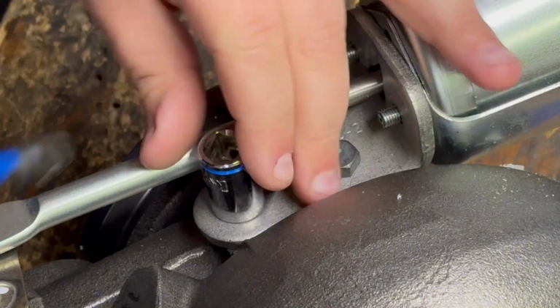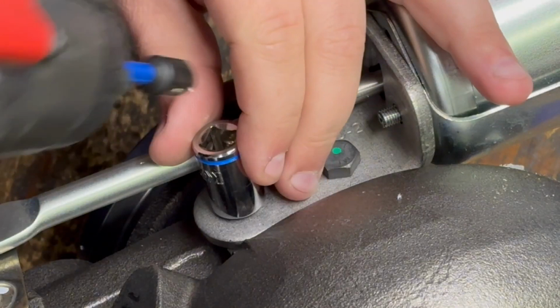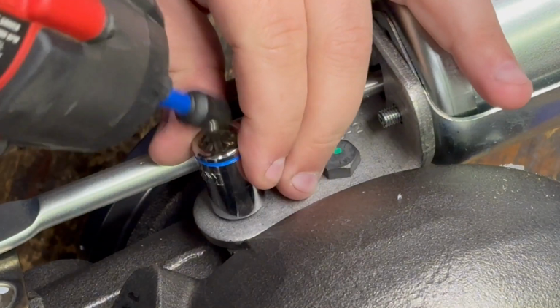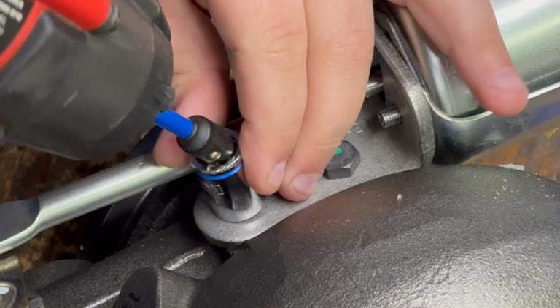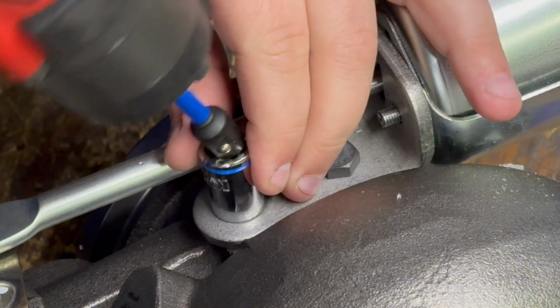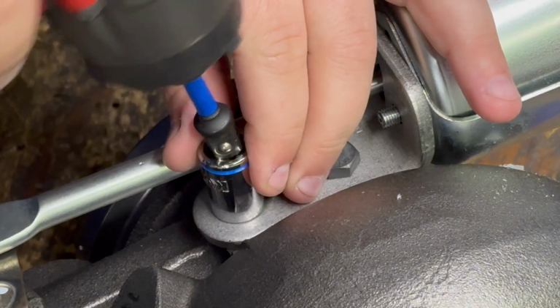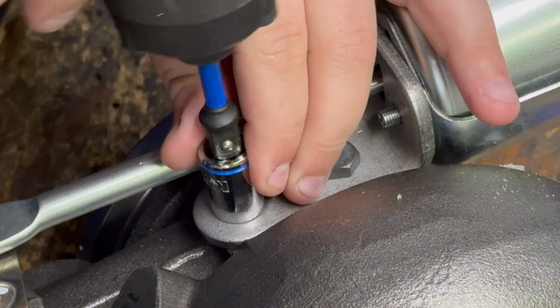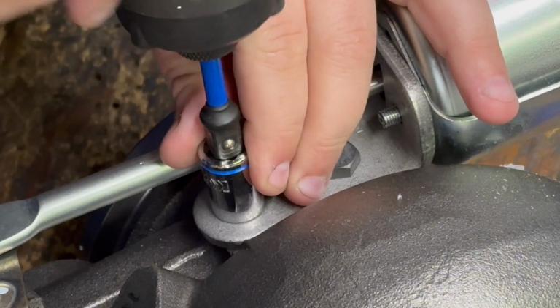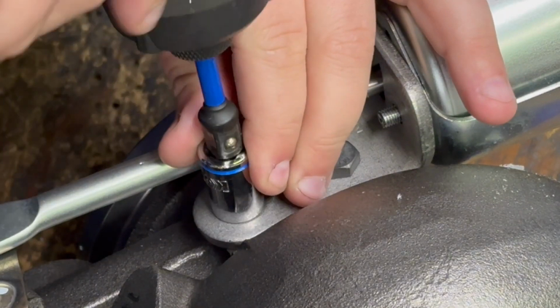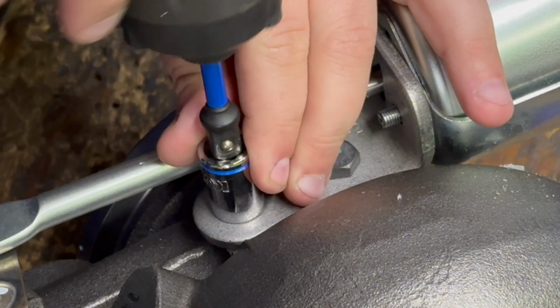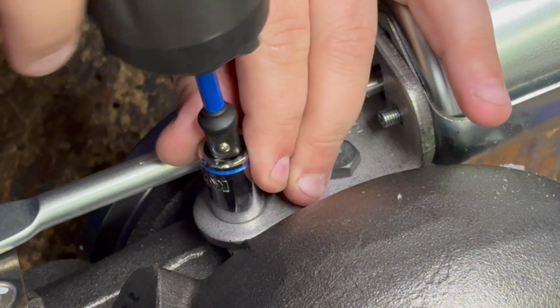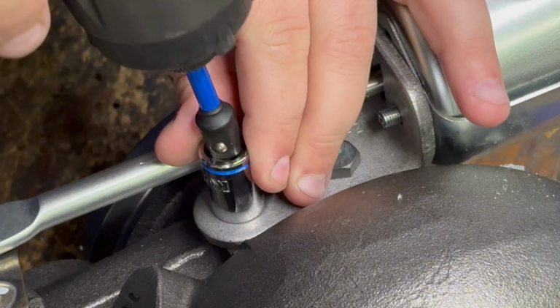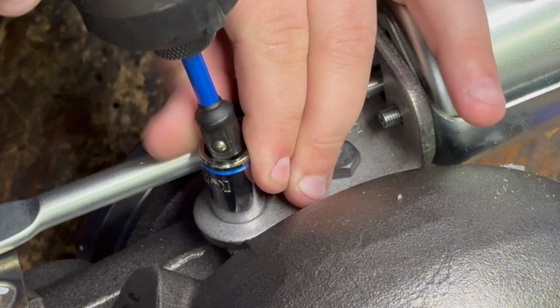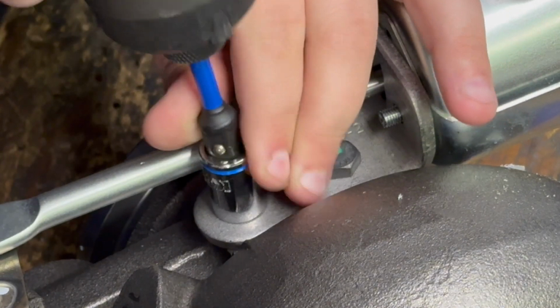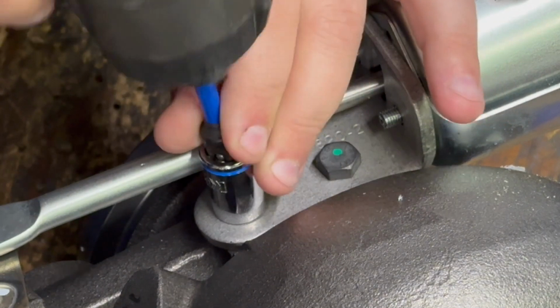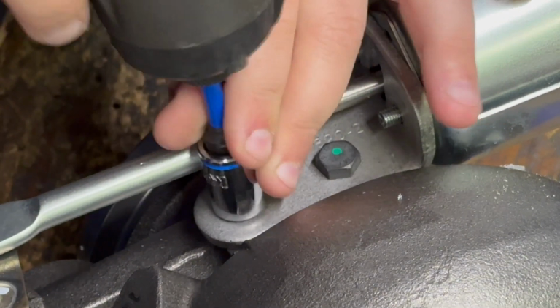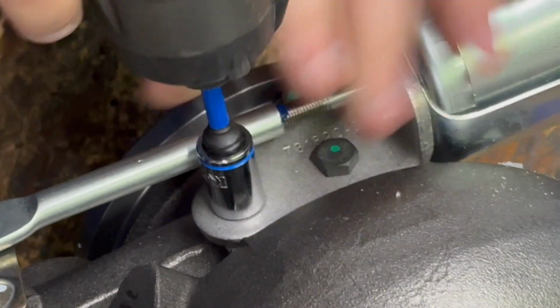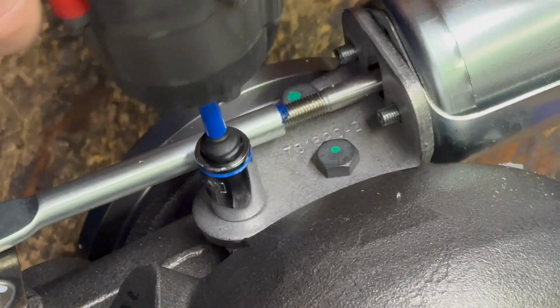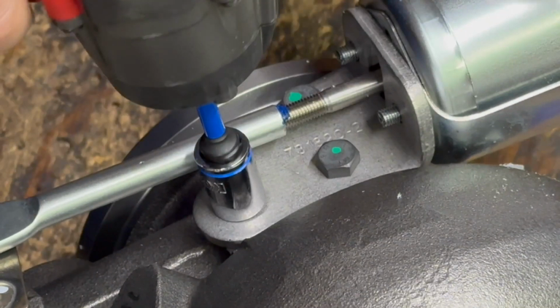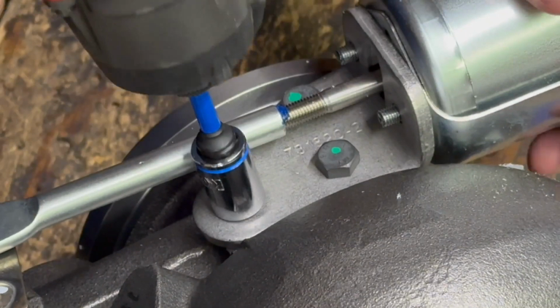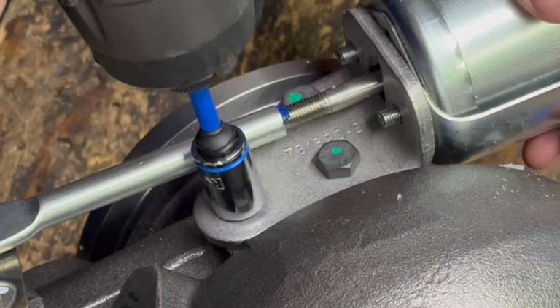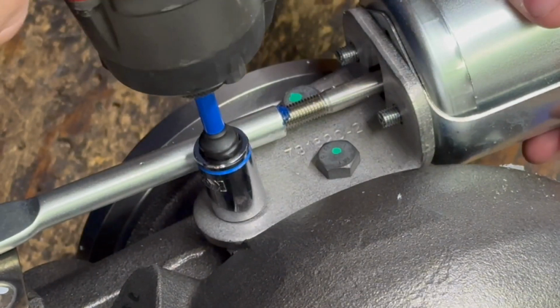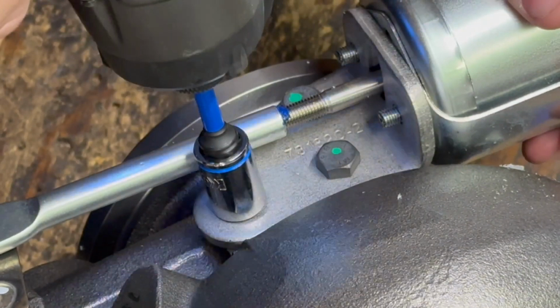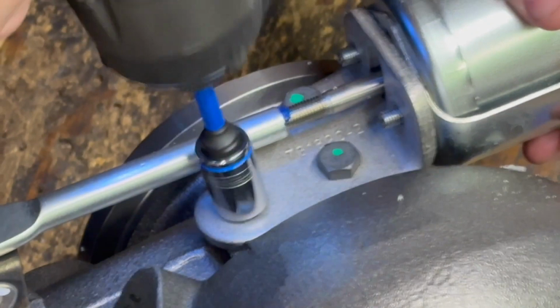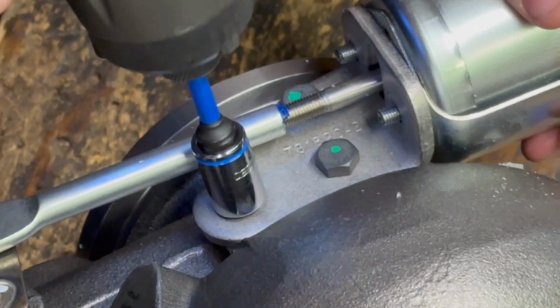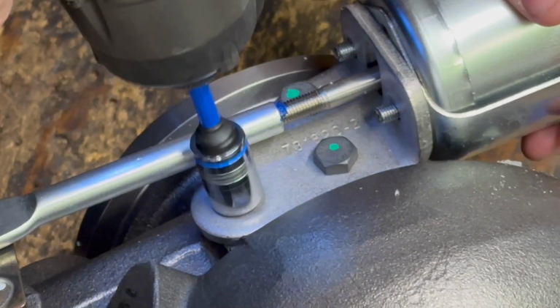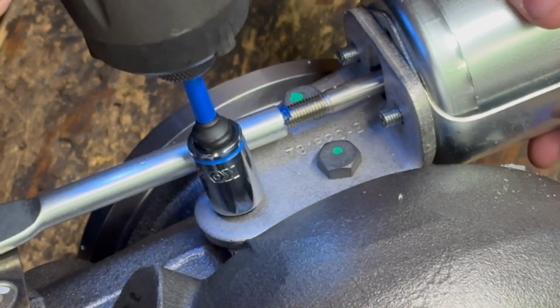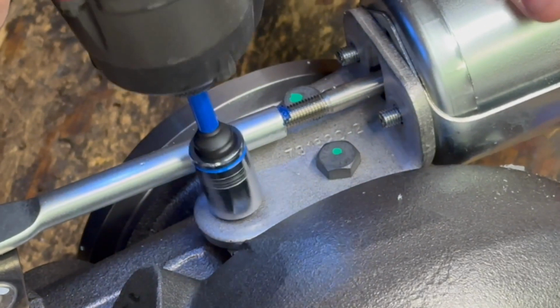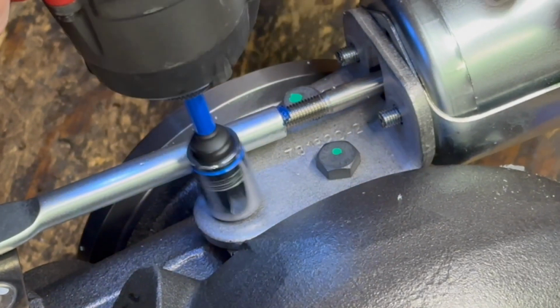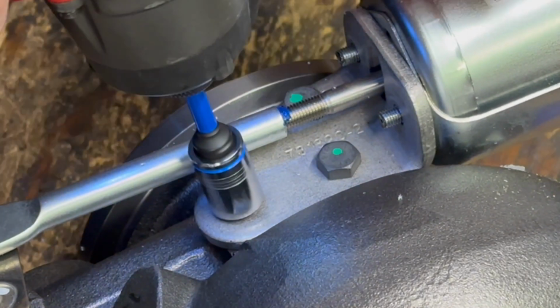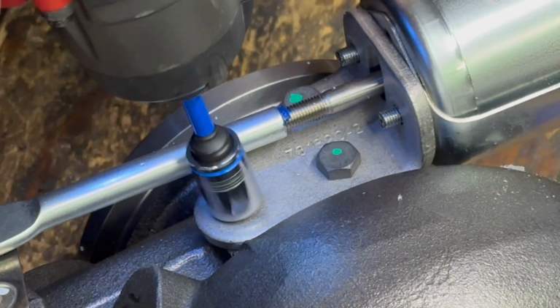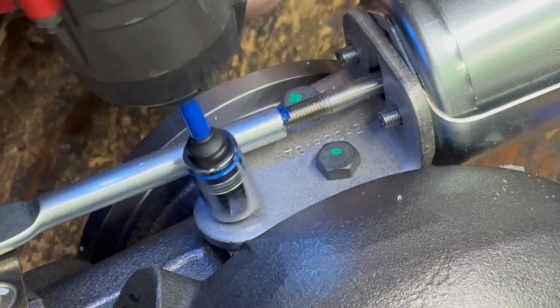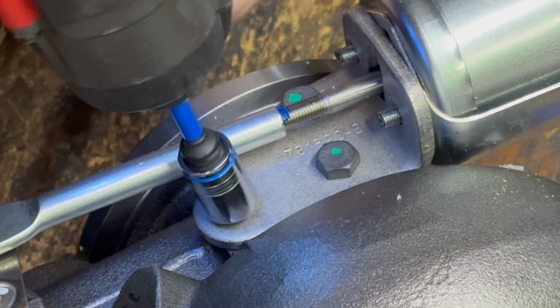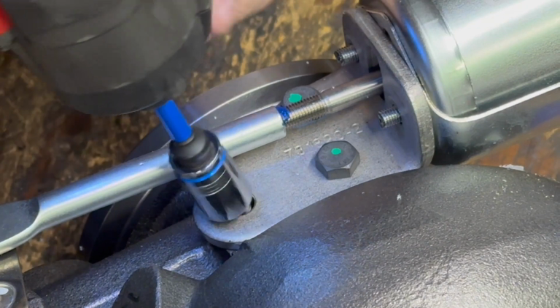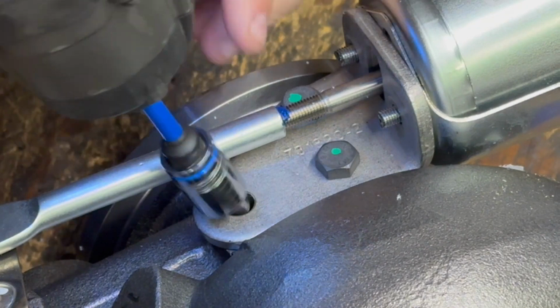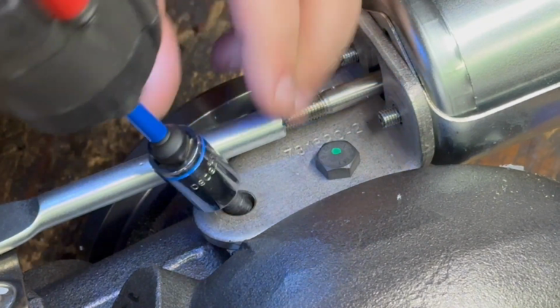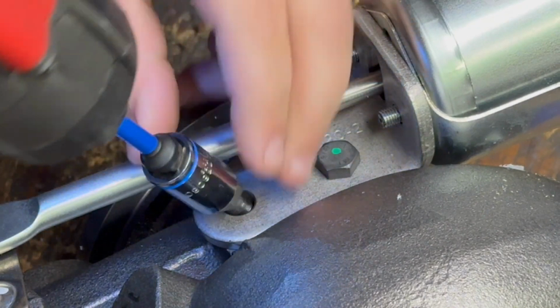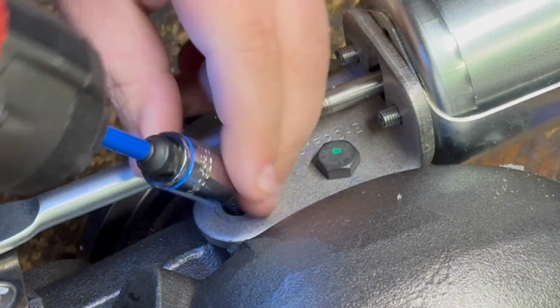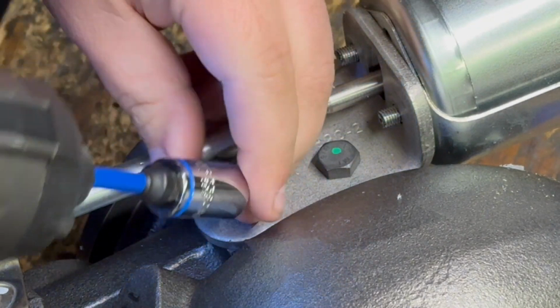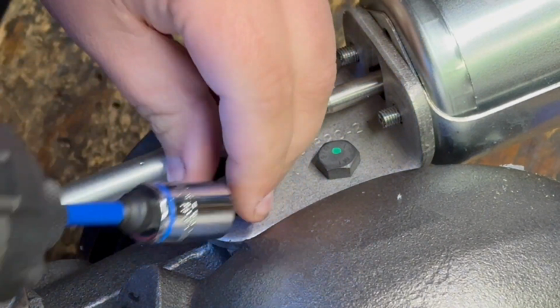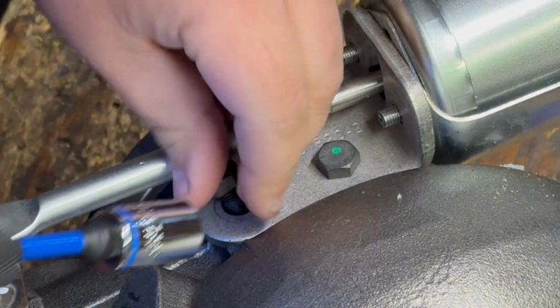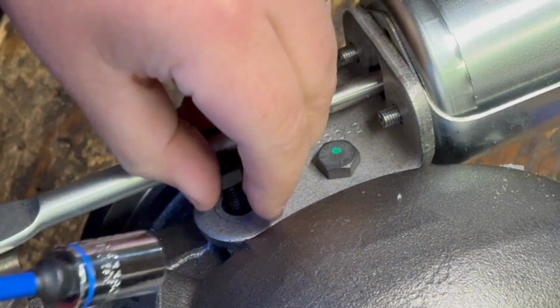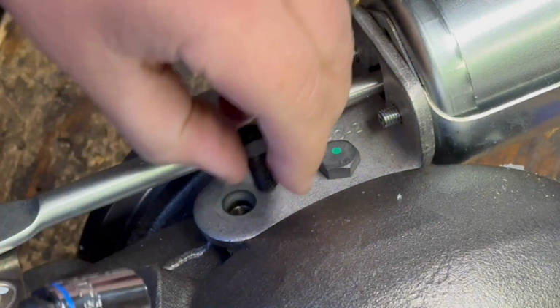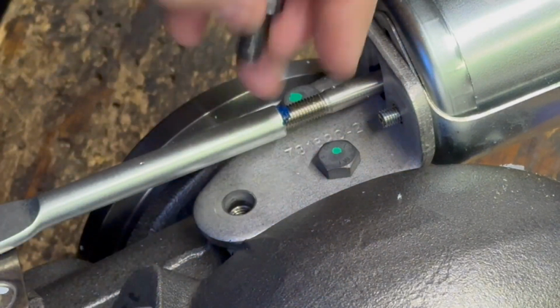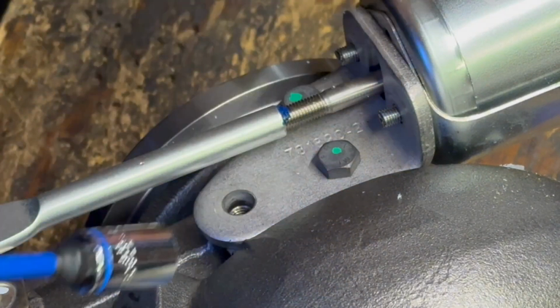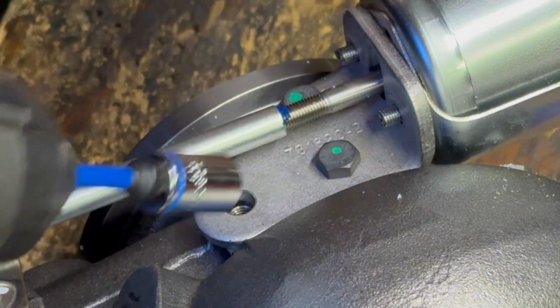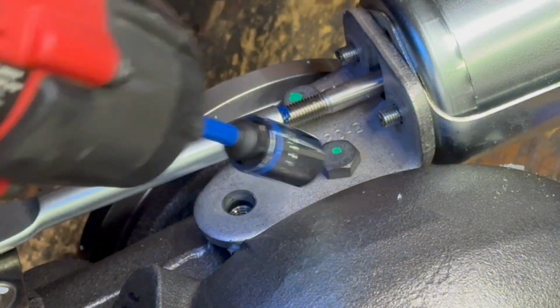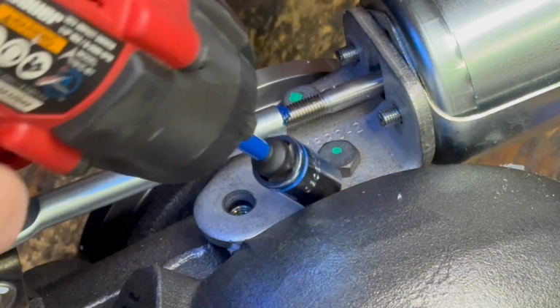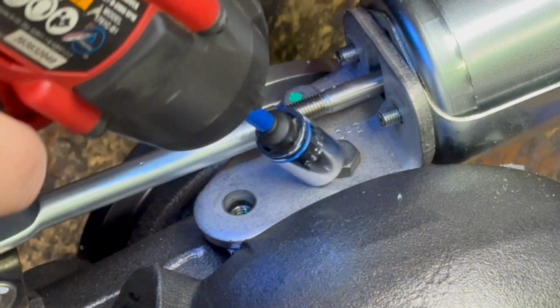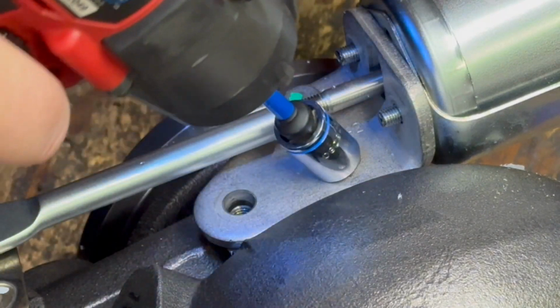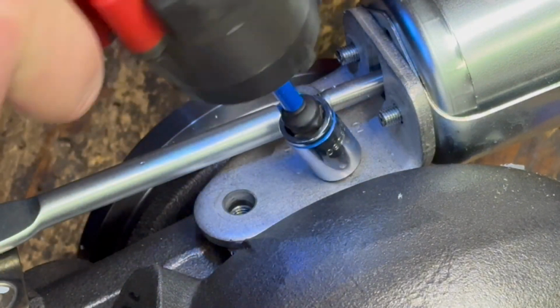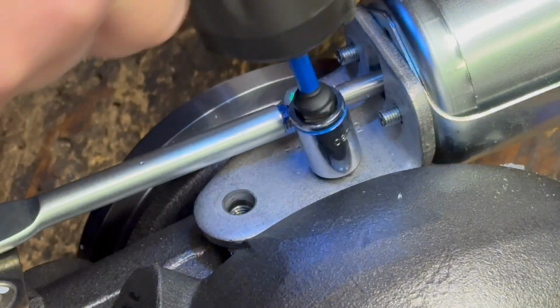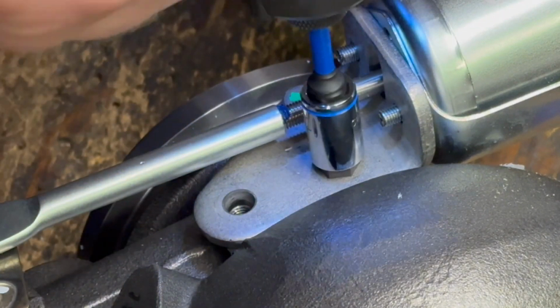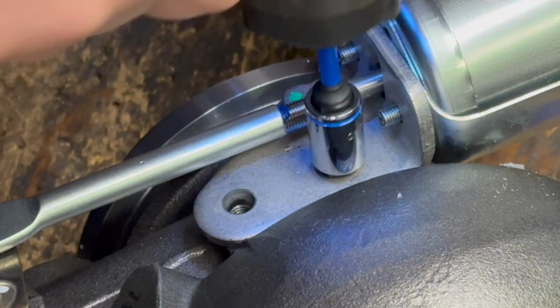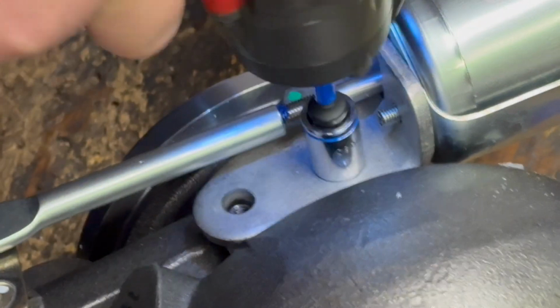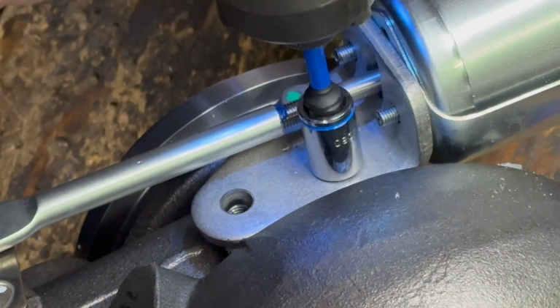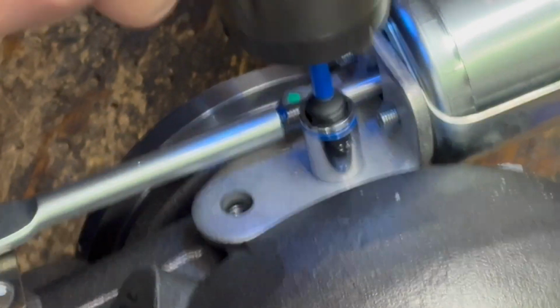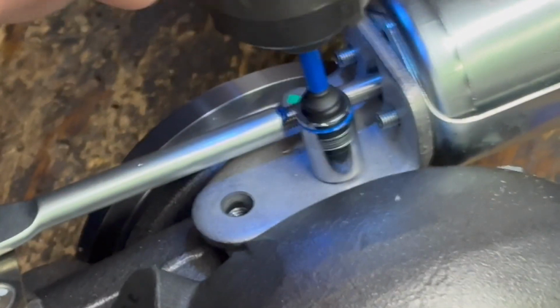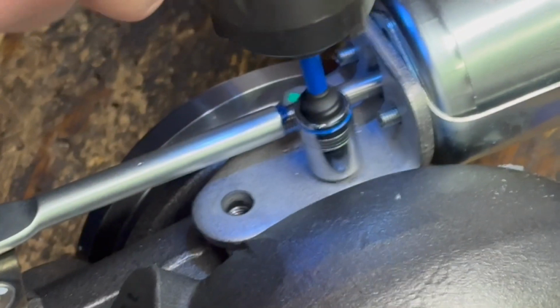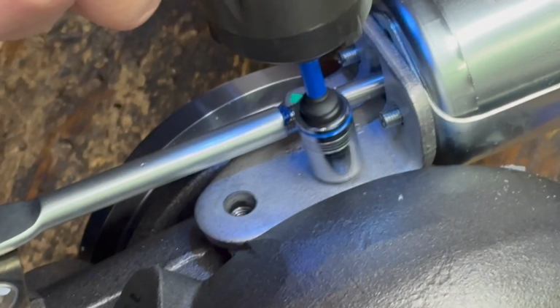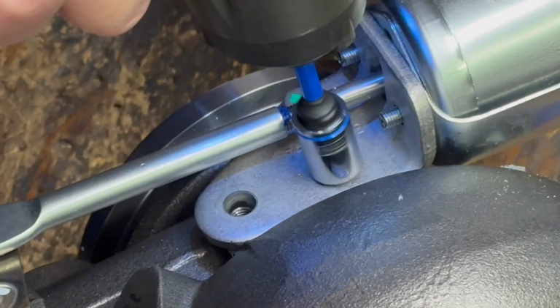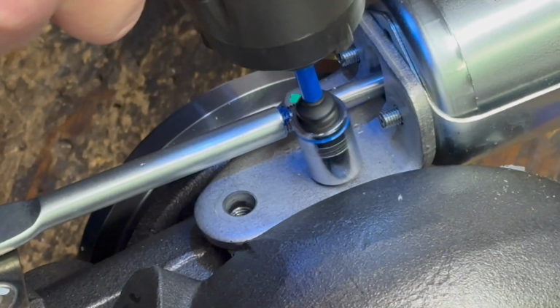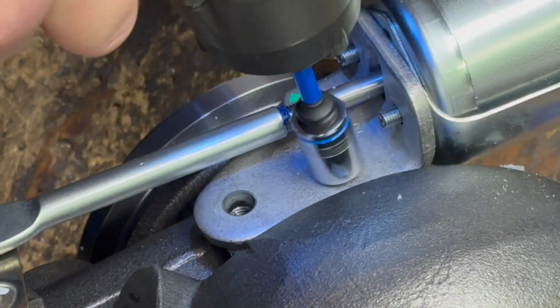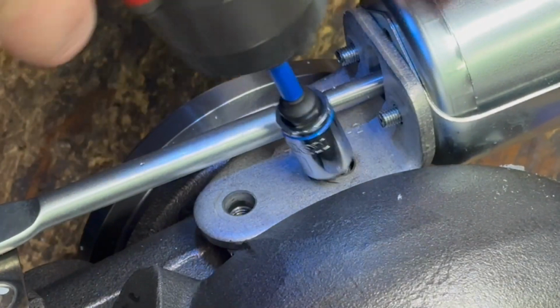Now we're going to go ahead and remove these three bolts to pull the bracket off the turbine housing so that we can pull this whole apparatus off.